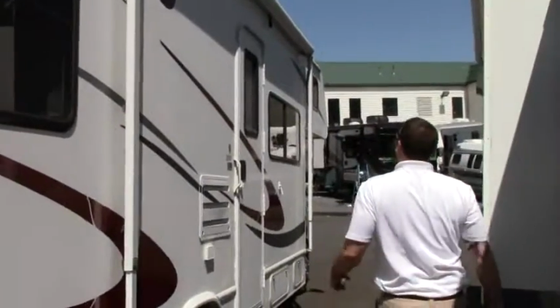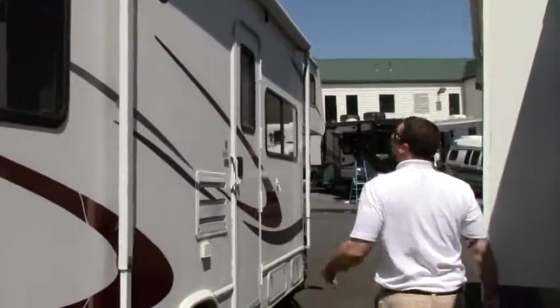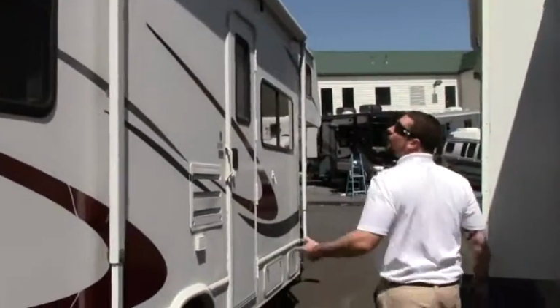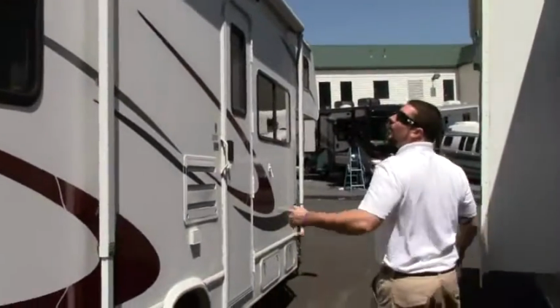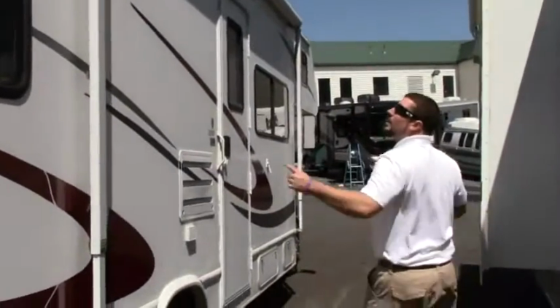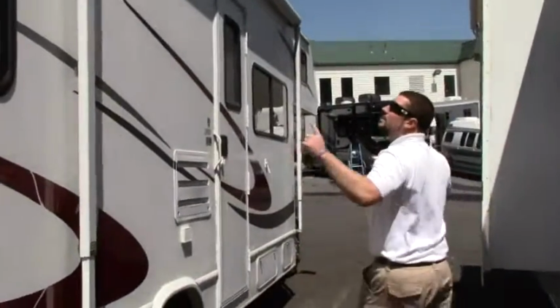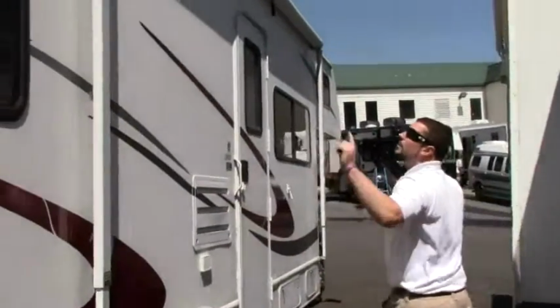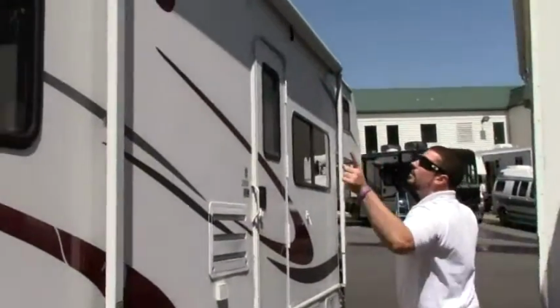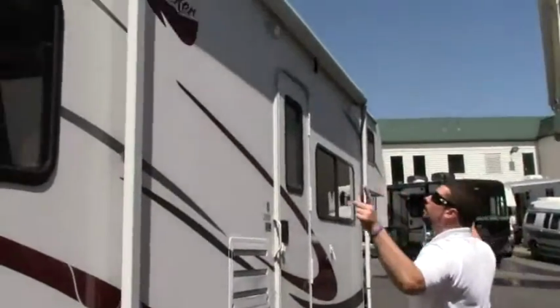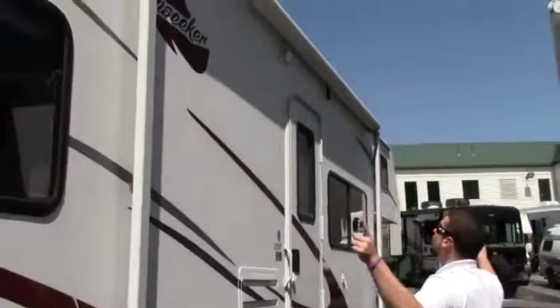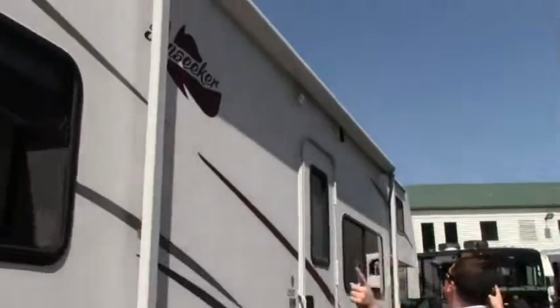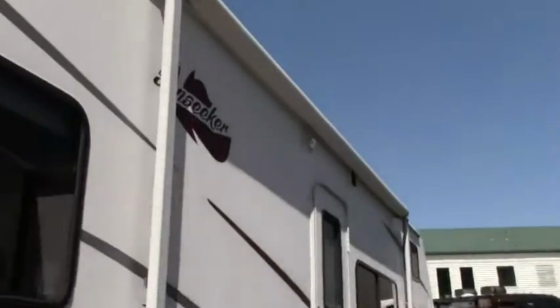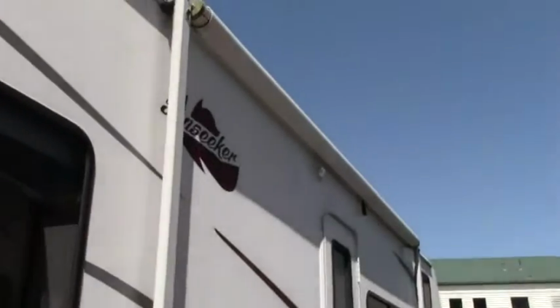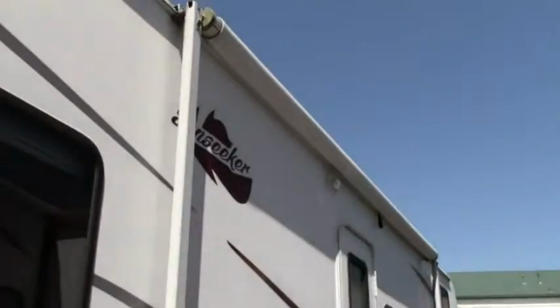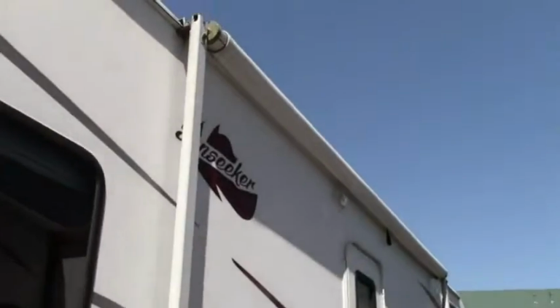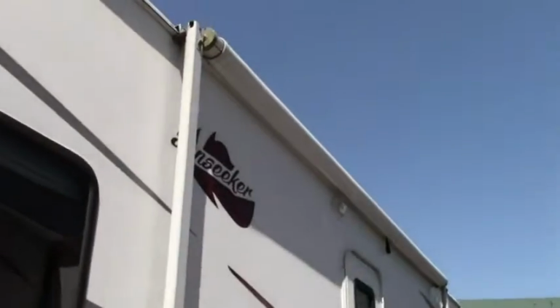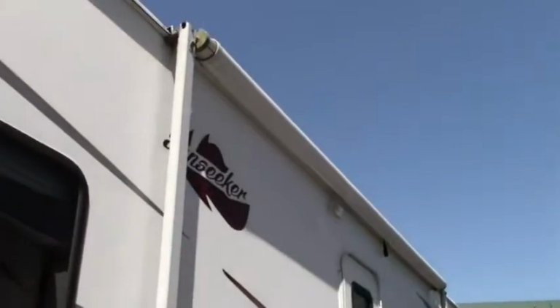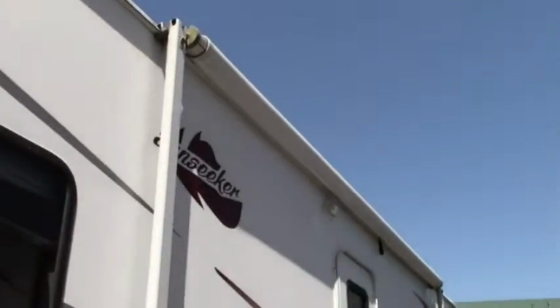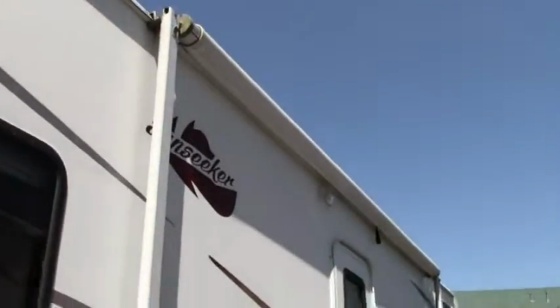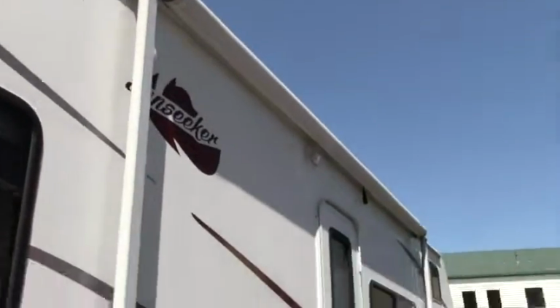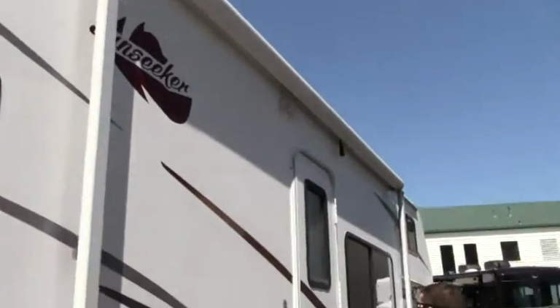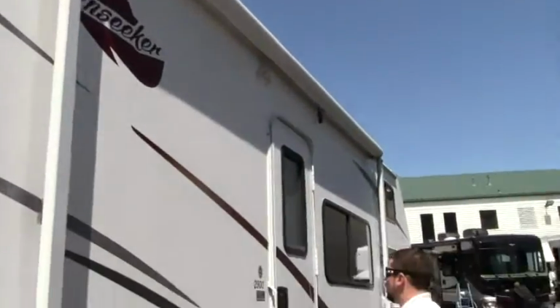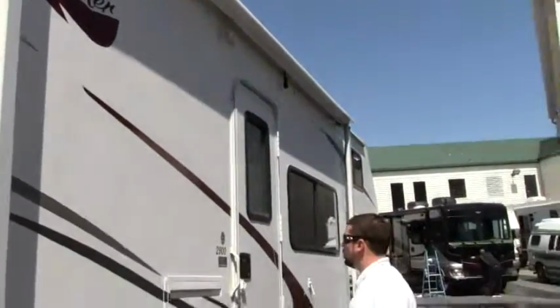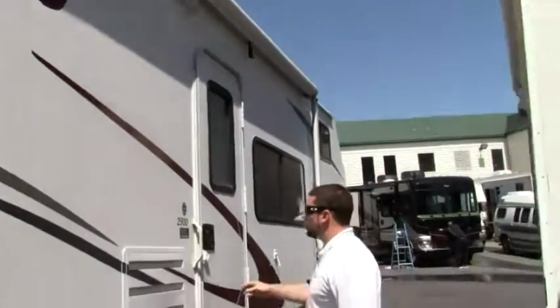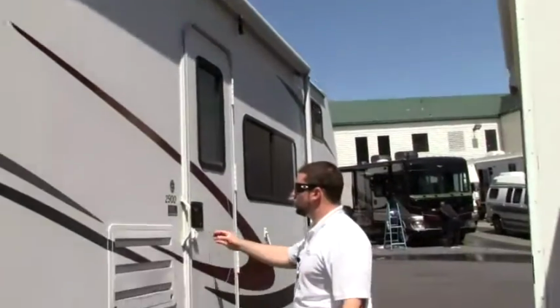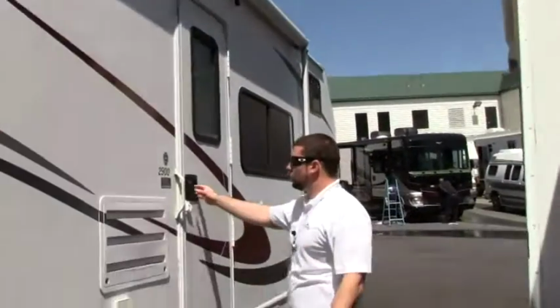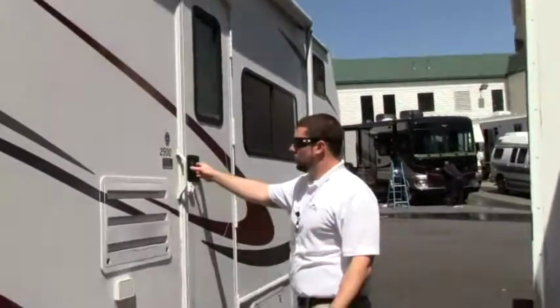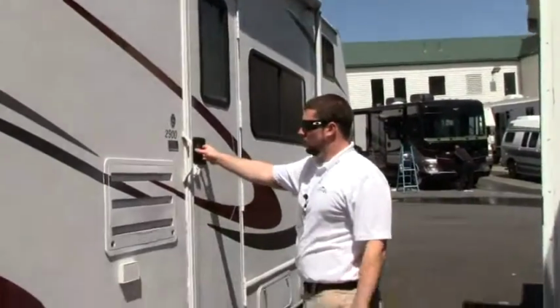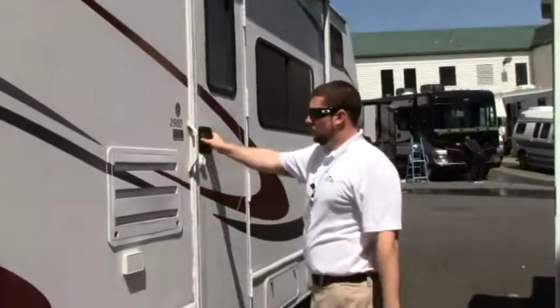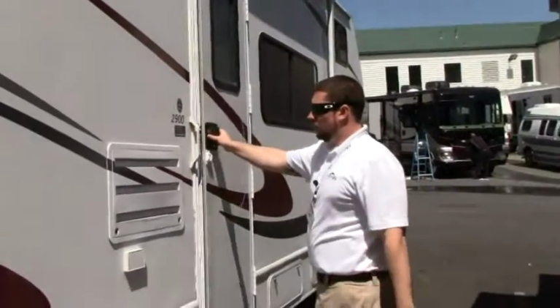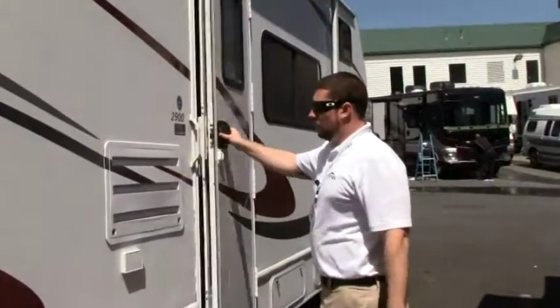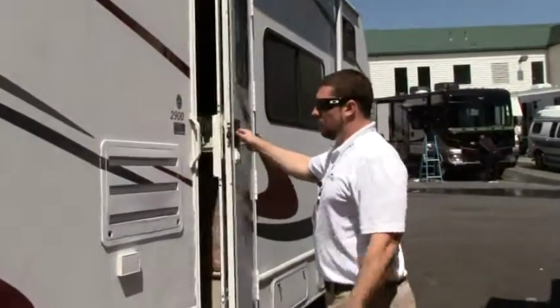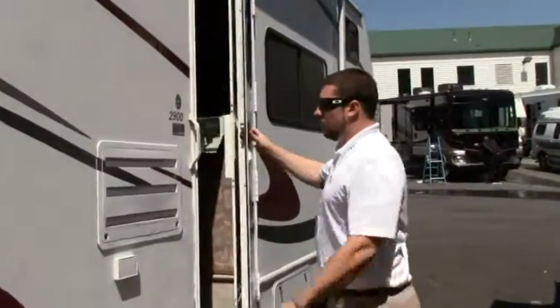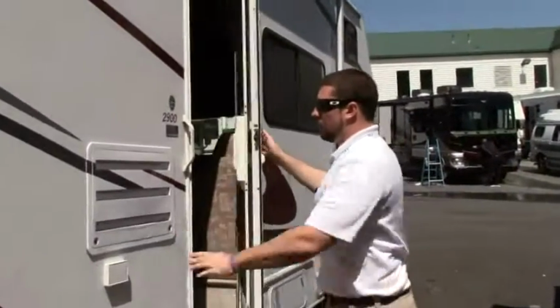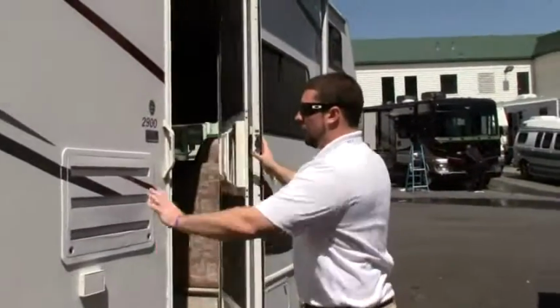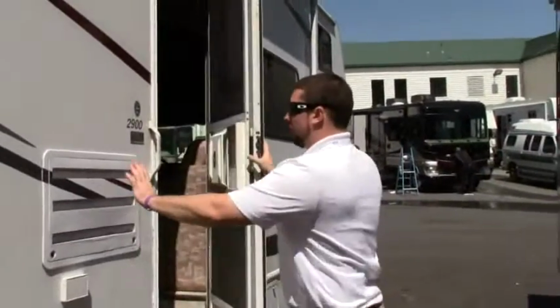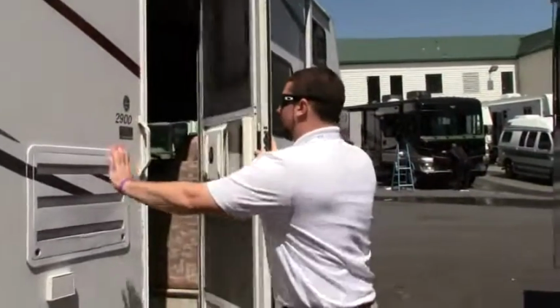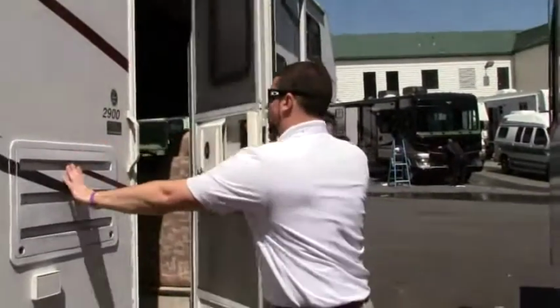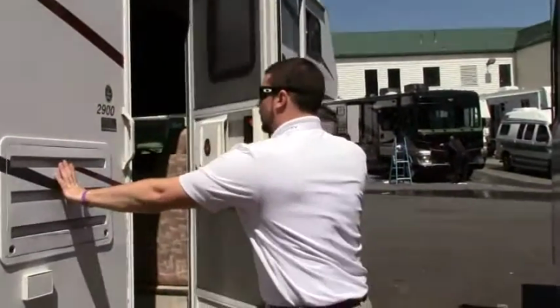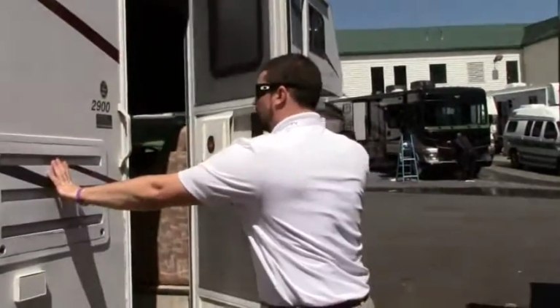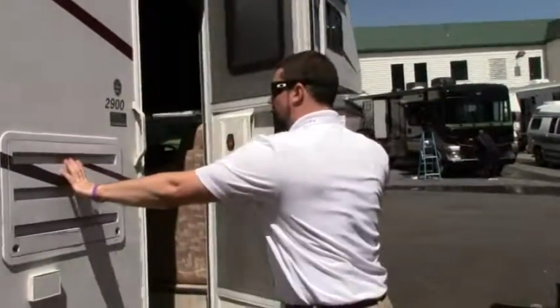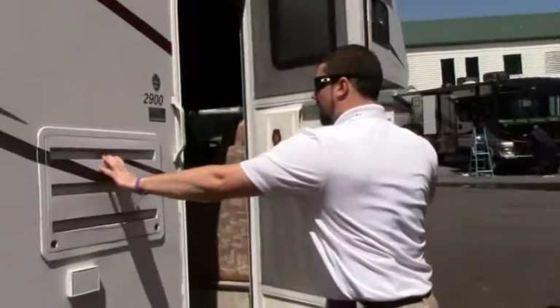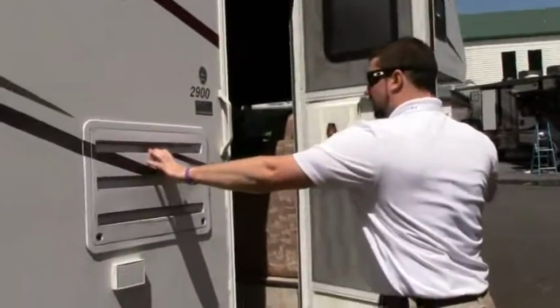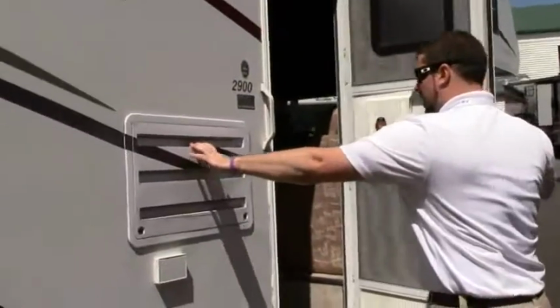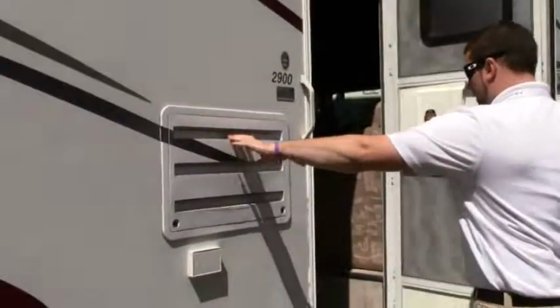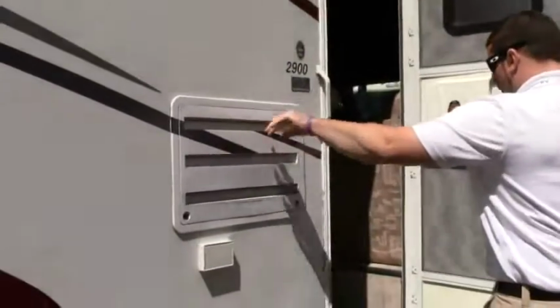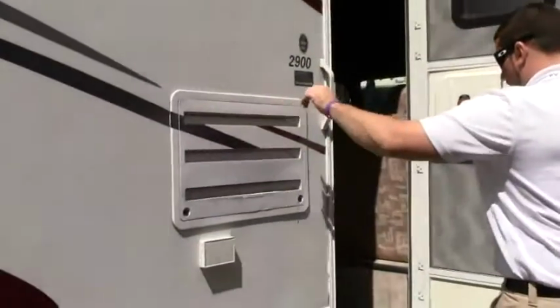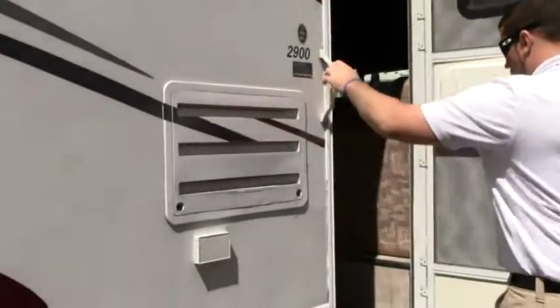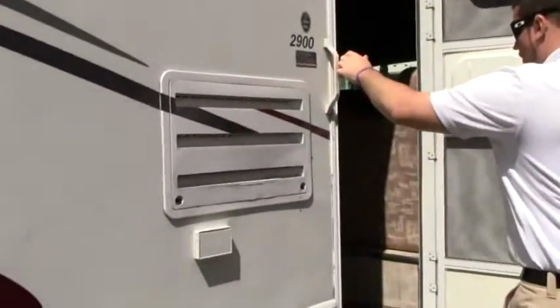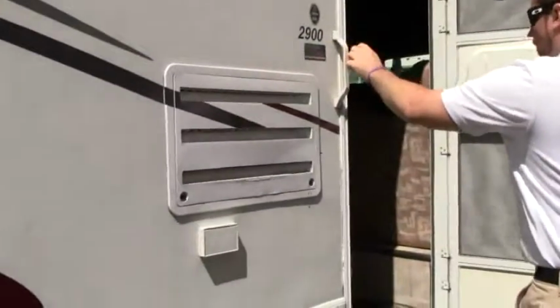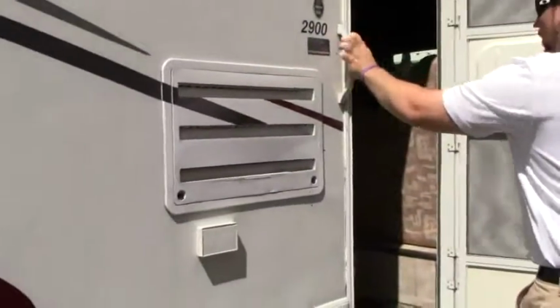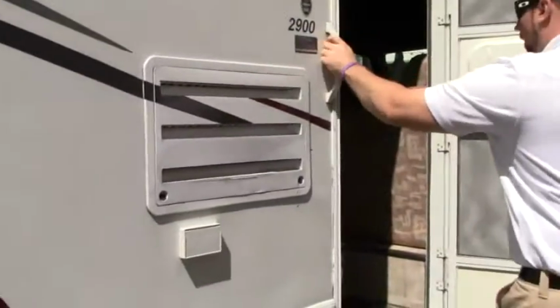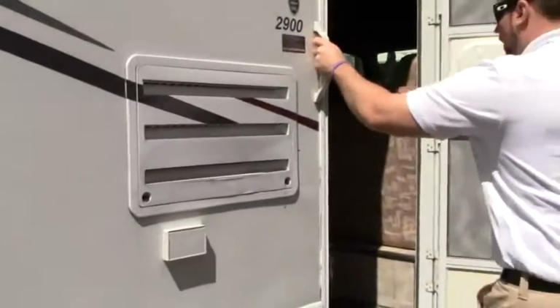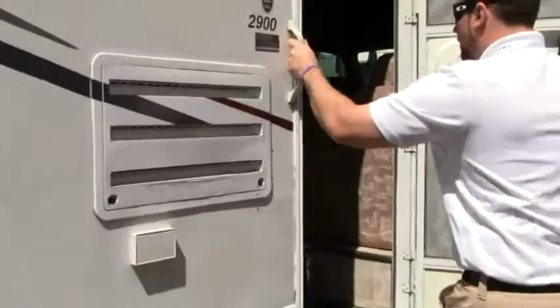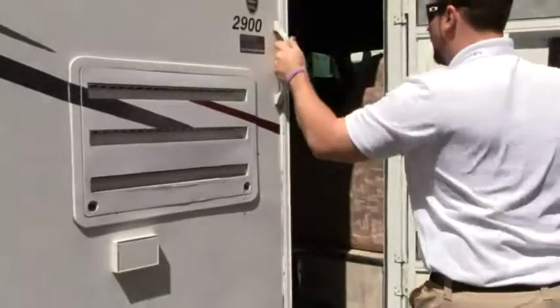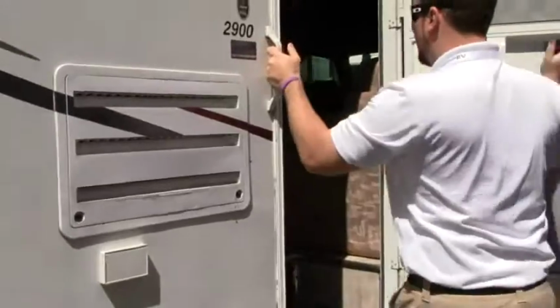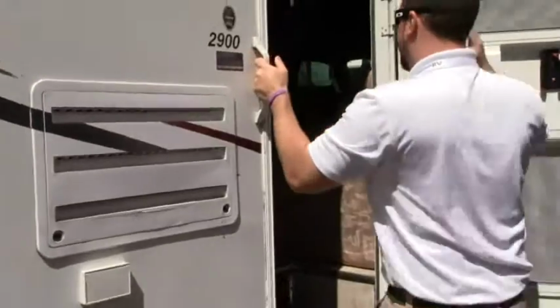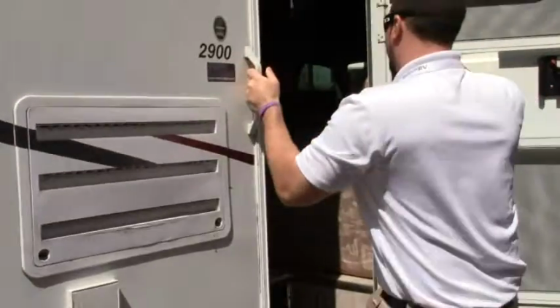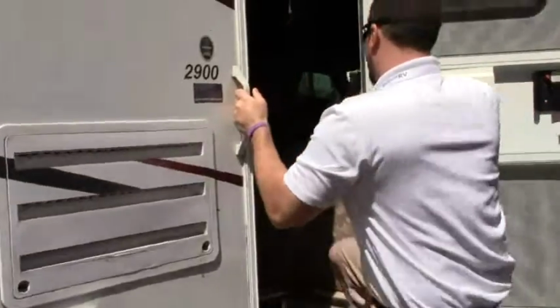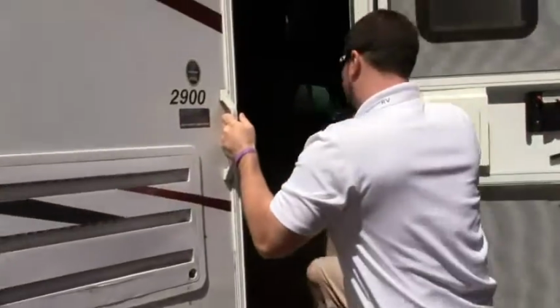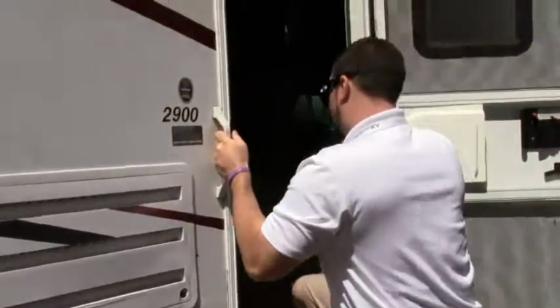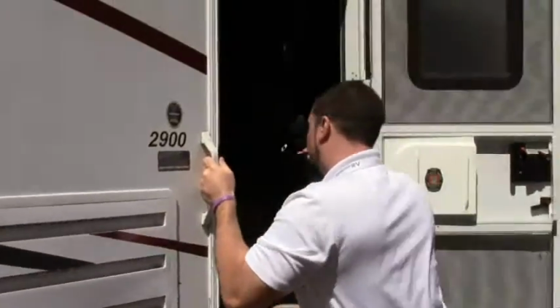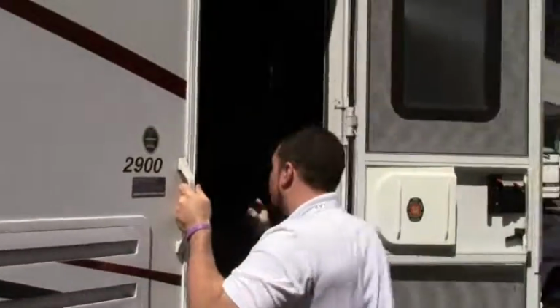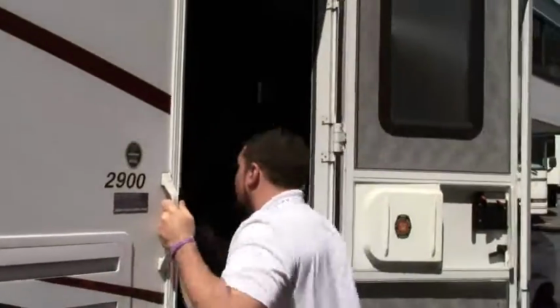We have a nice size awning on this coach. You've also got refrigerator access here. Alright, let's head on inside.